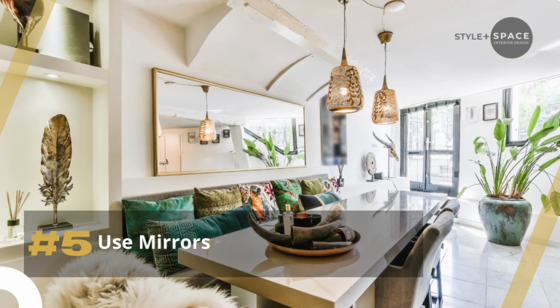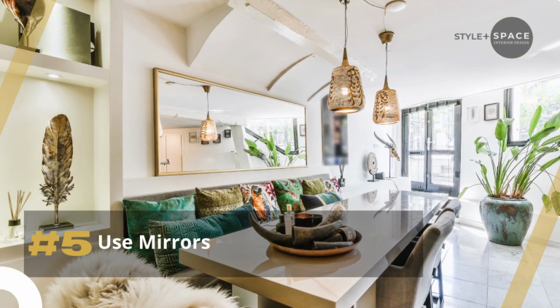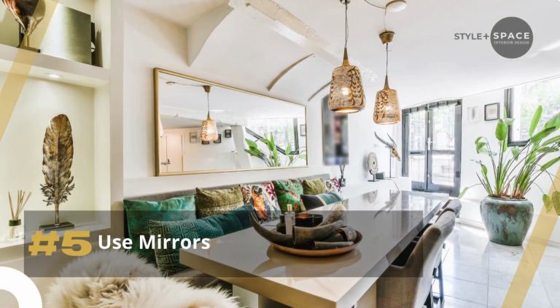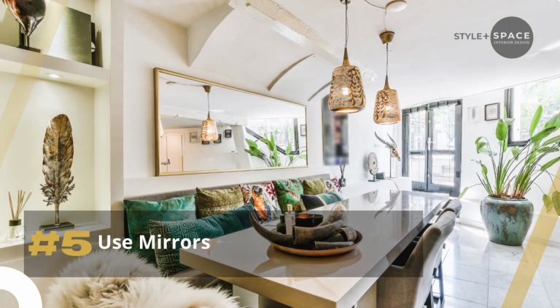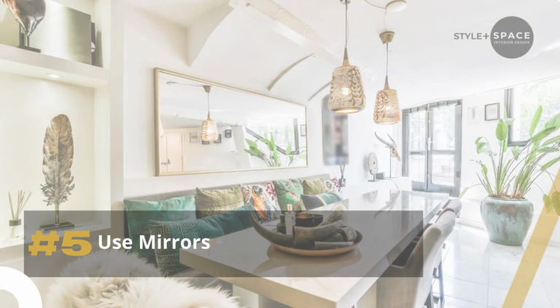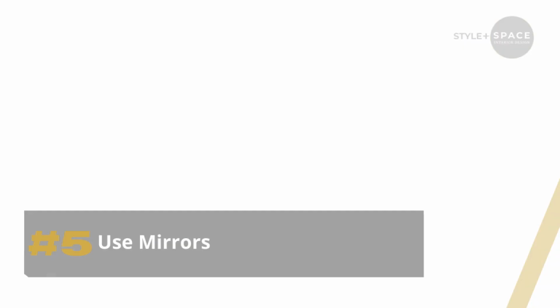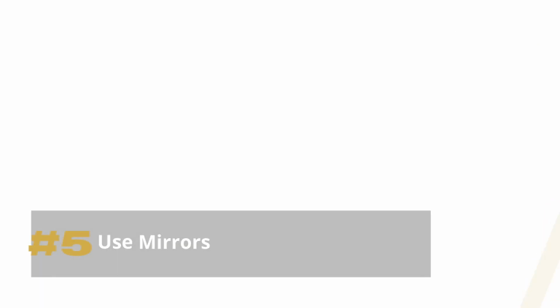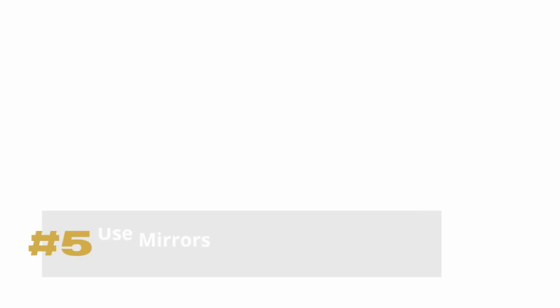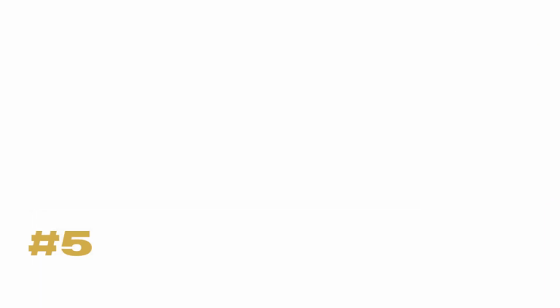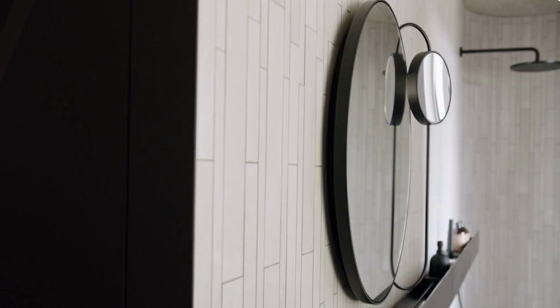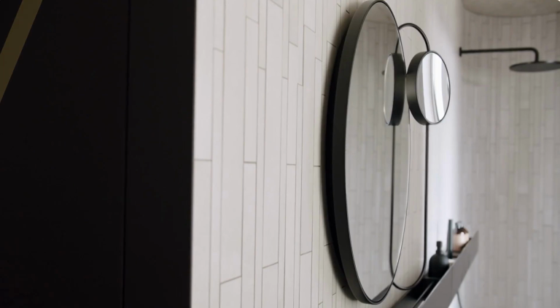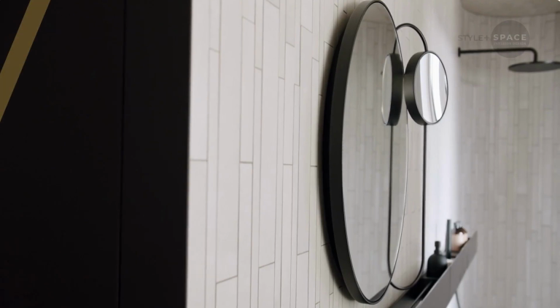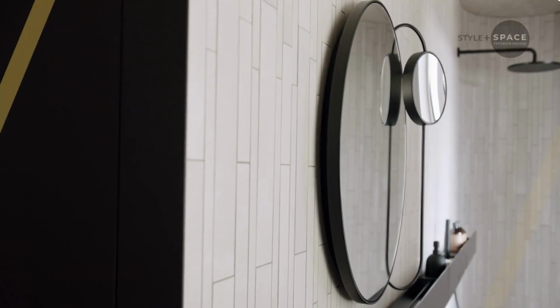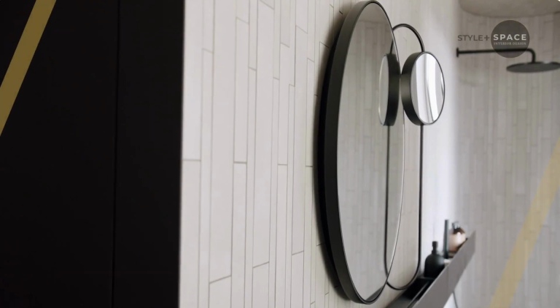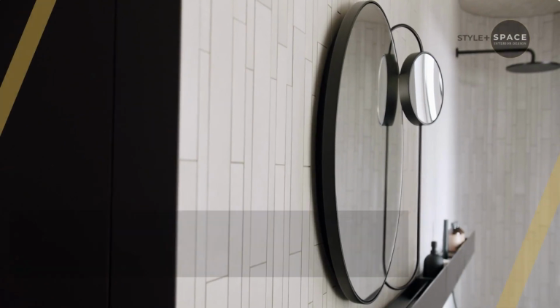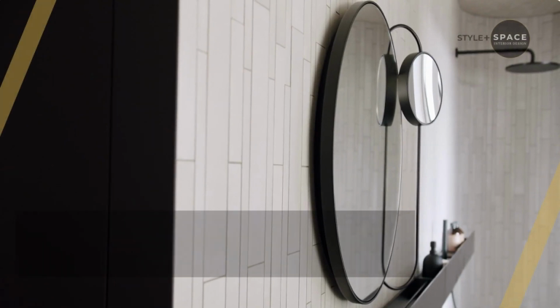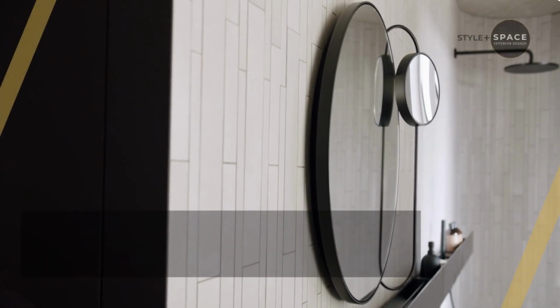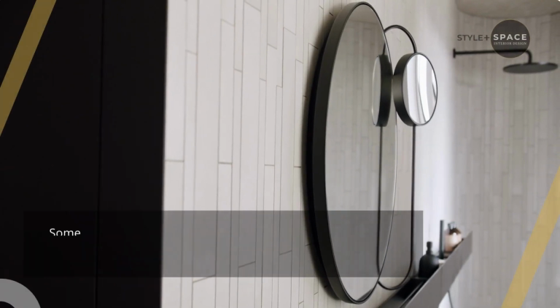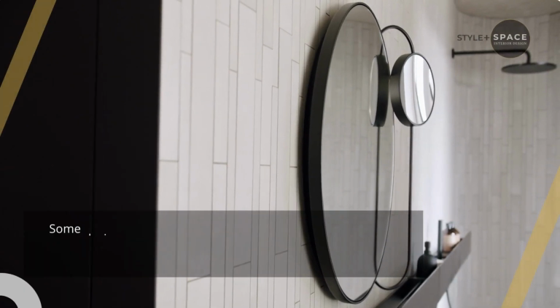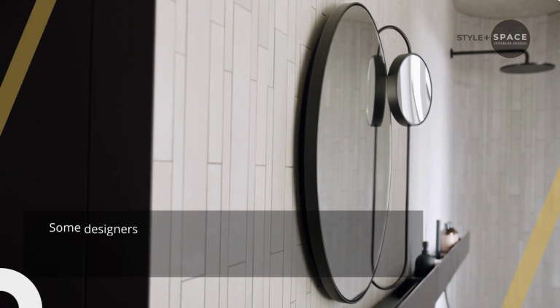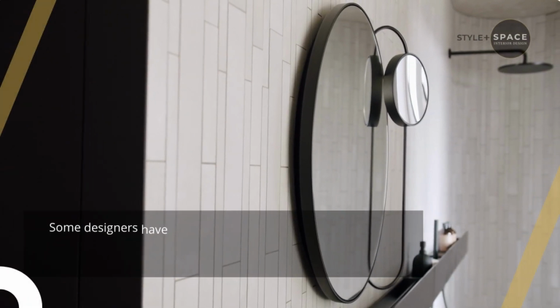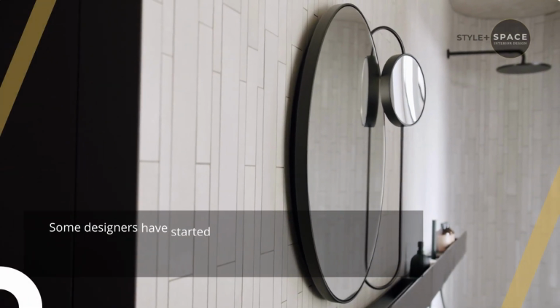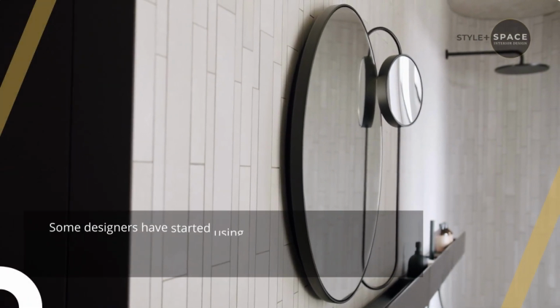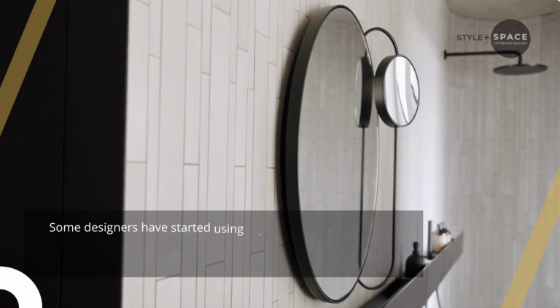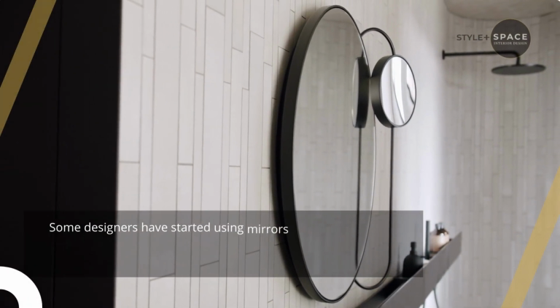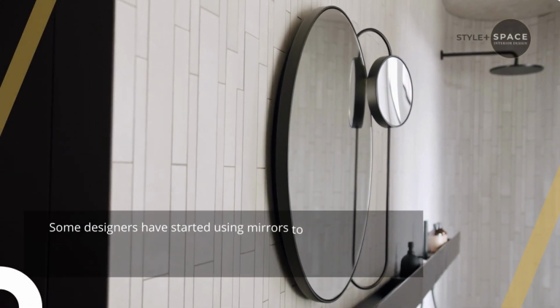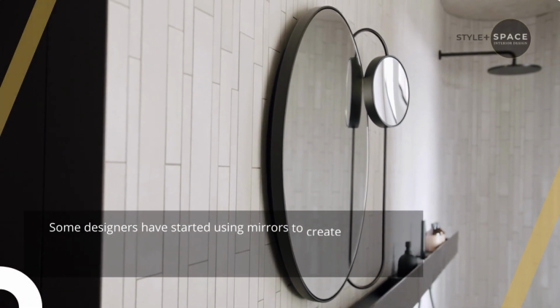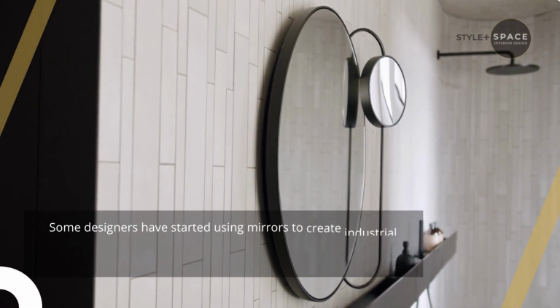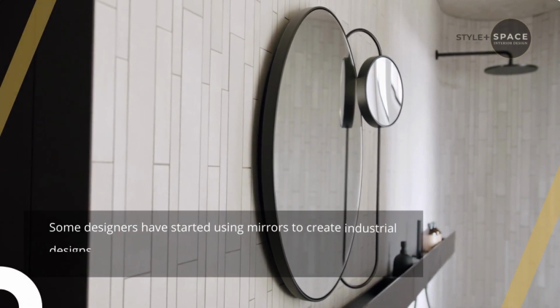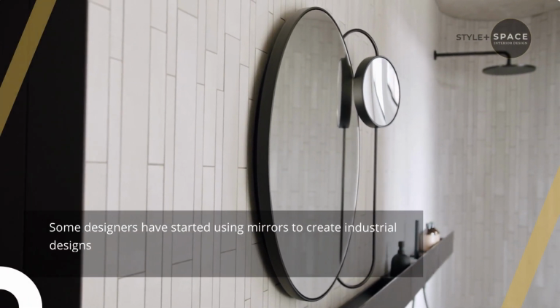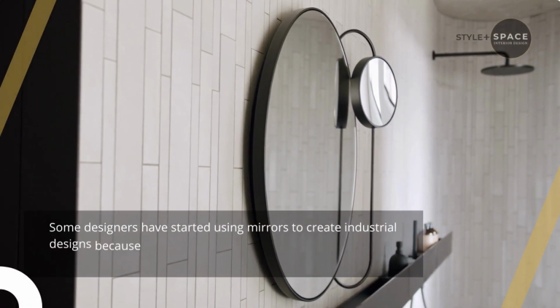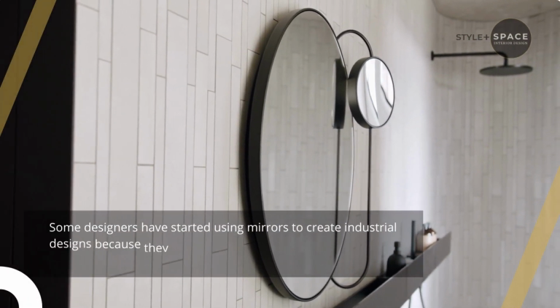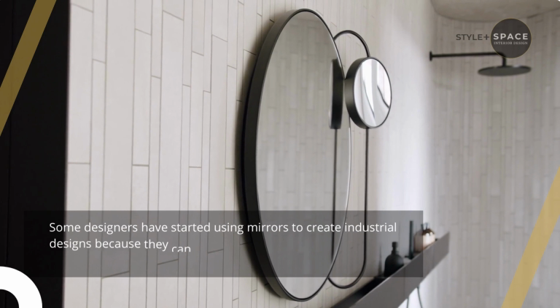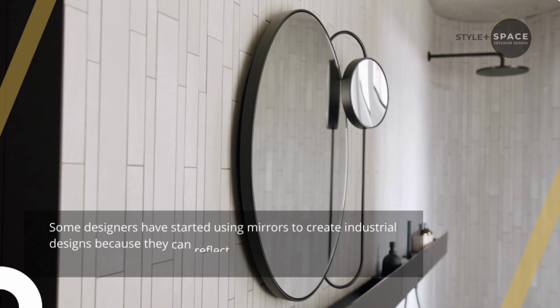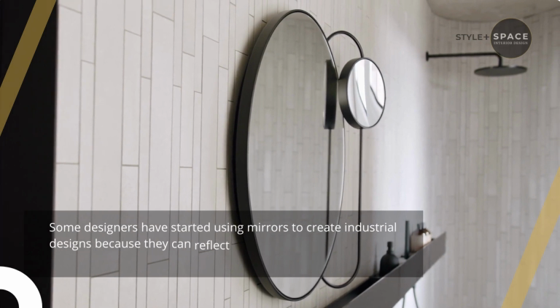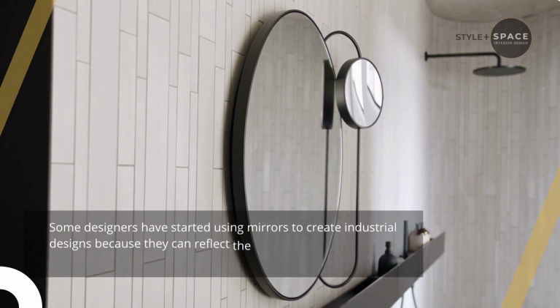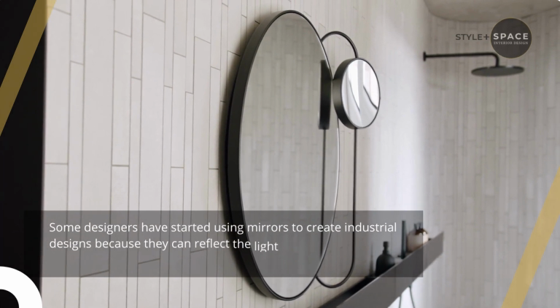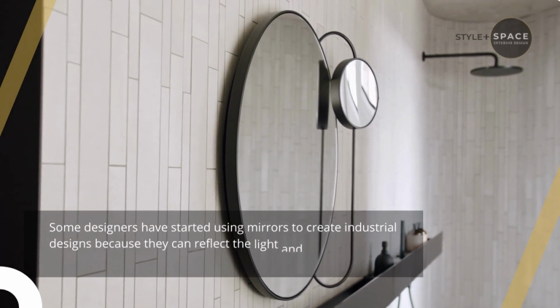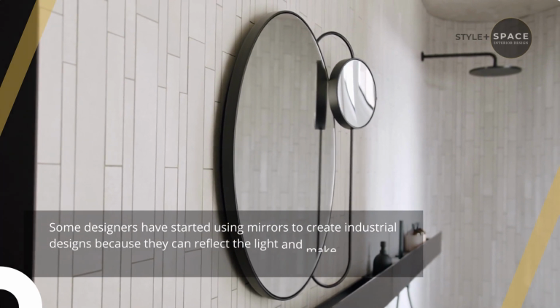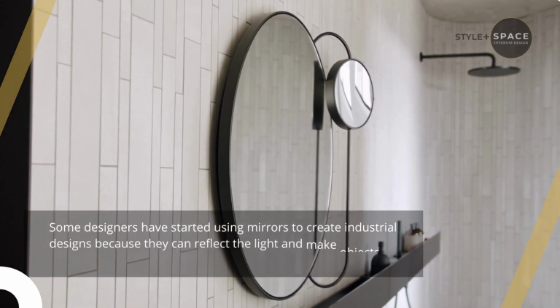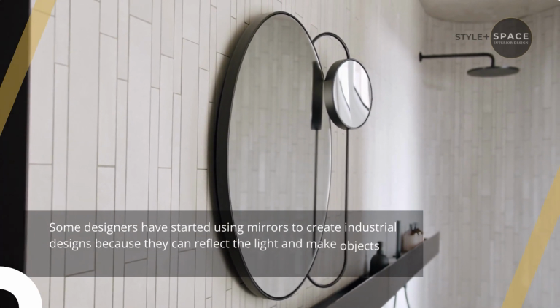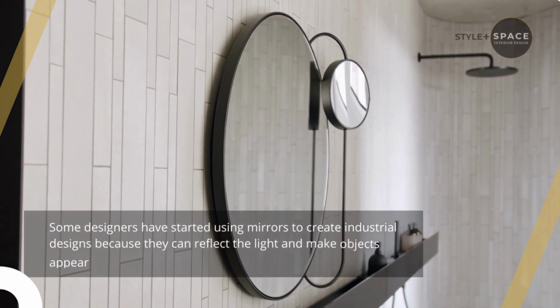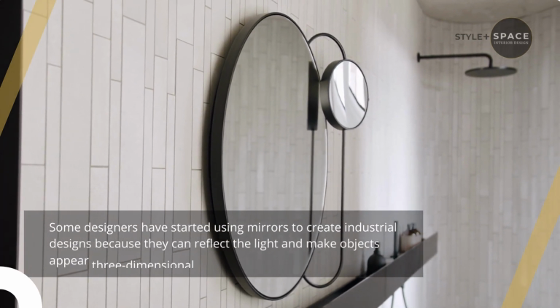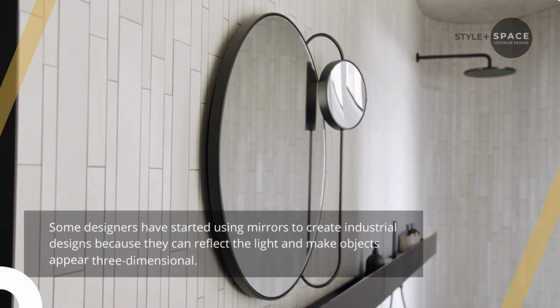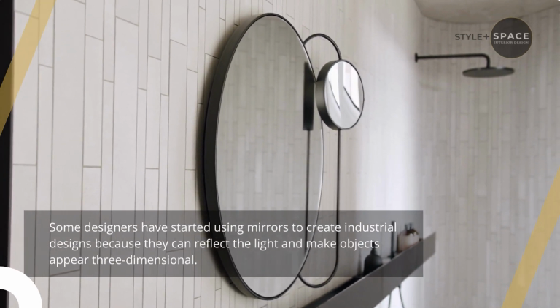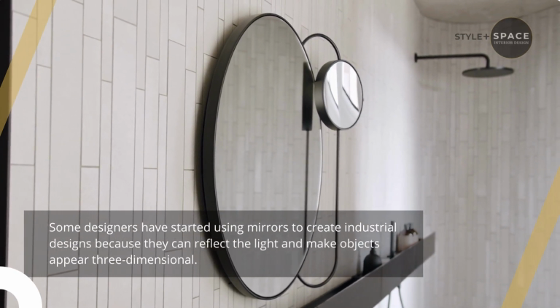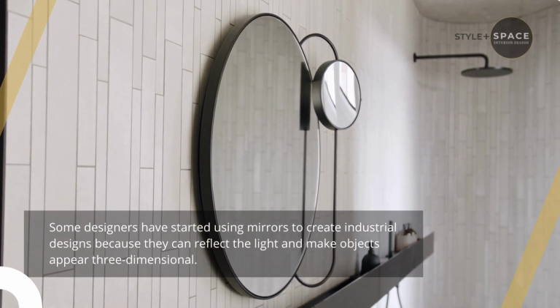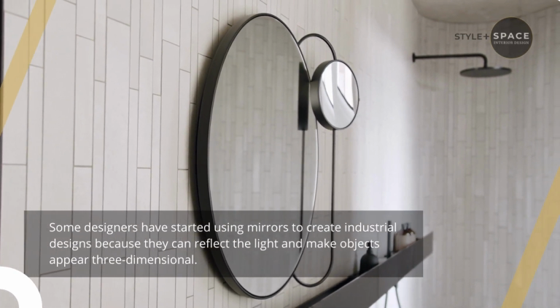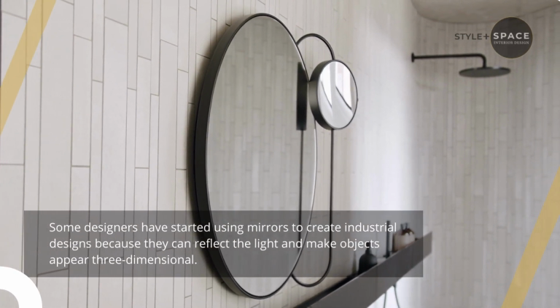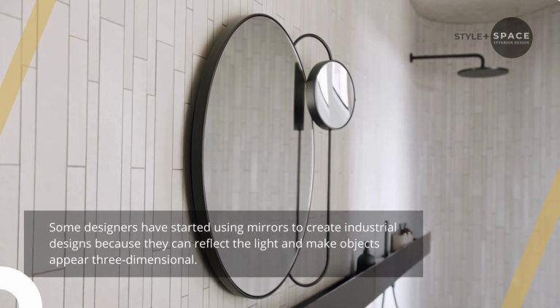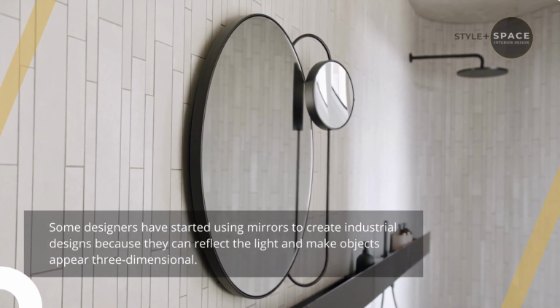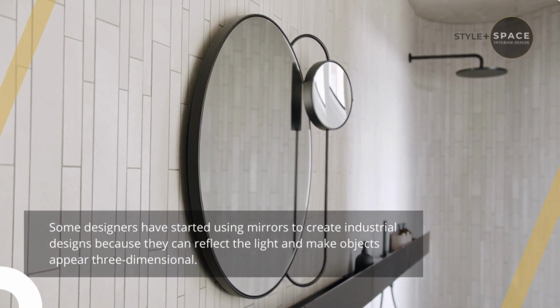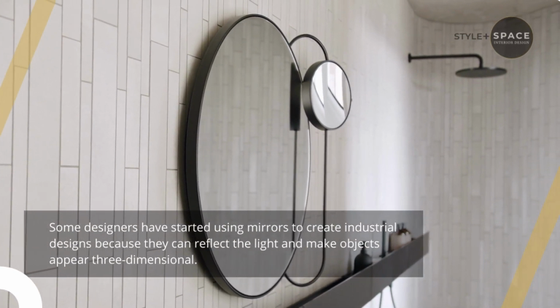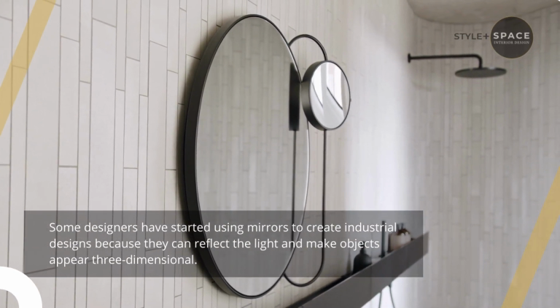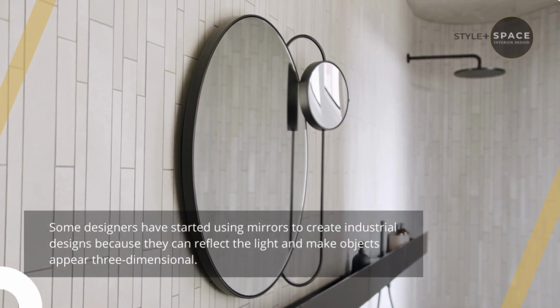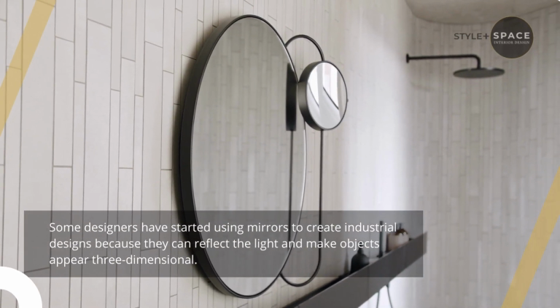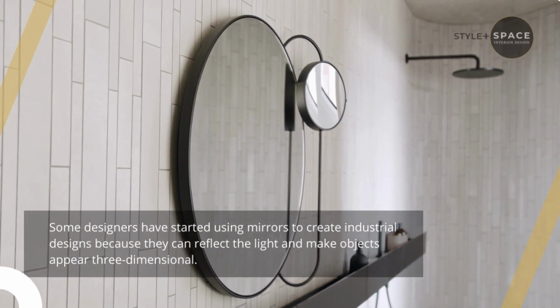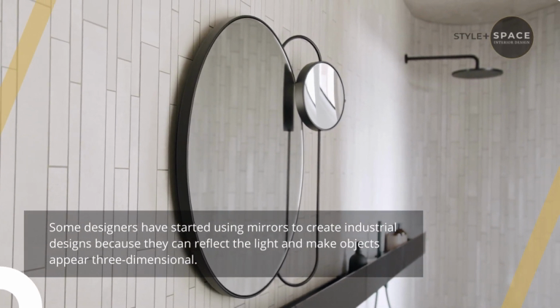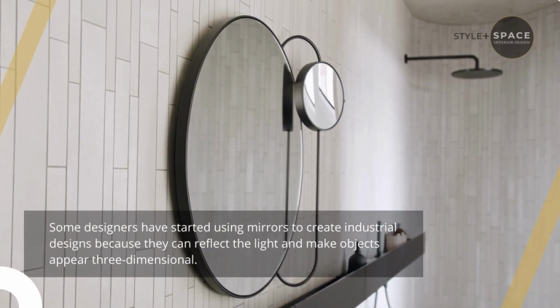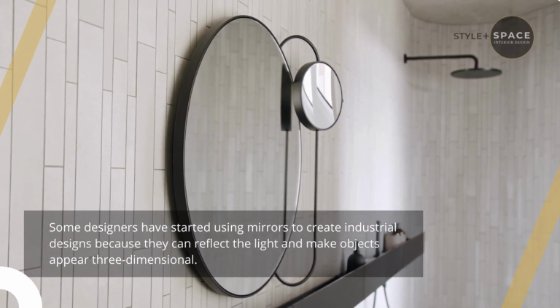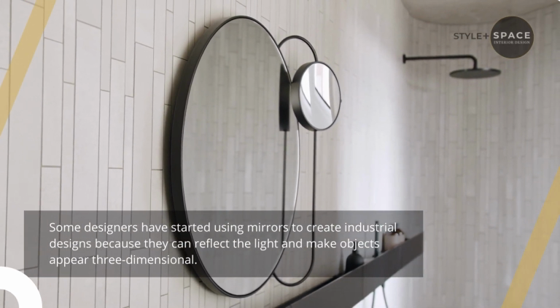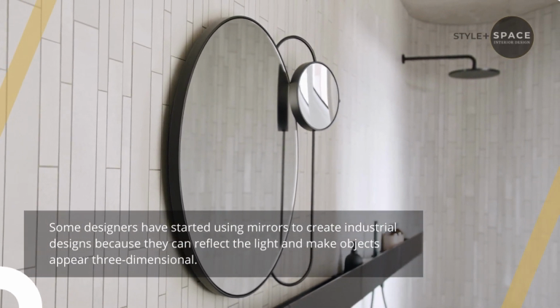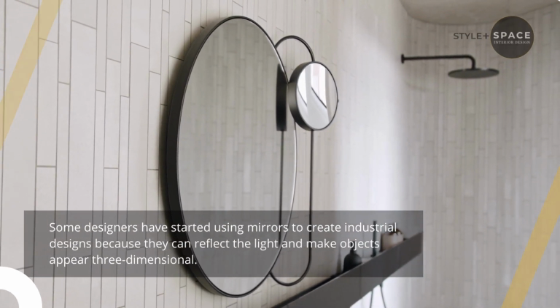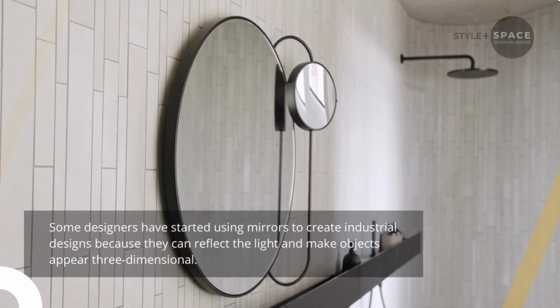5. Use mirrors. Some designers have started using mirrors to create industrial designs because they can reflect light and make objects appear three-dimensional.